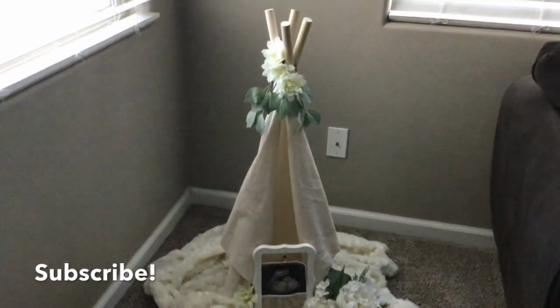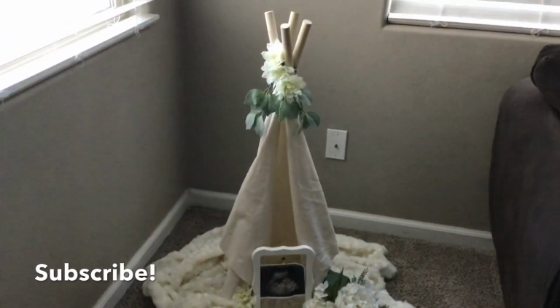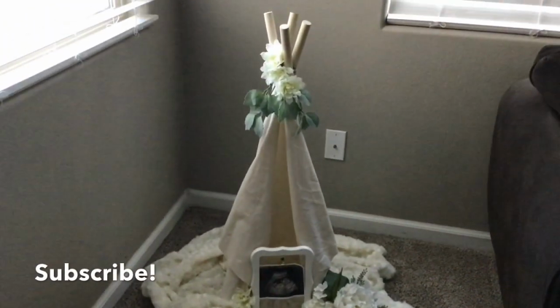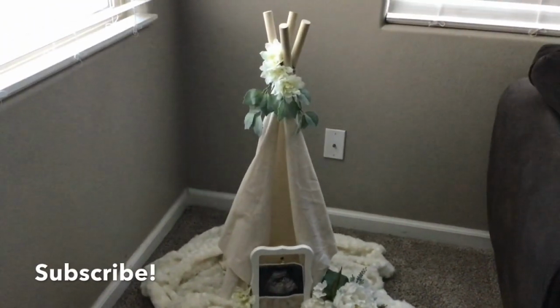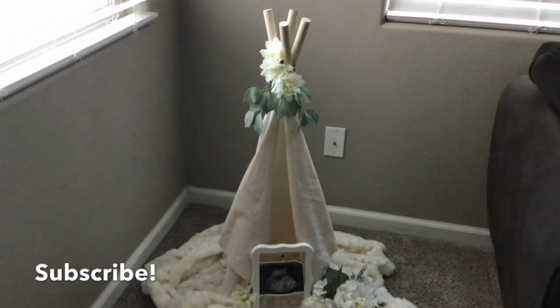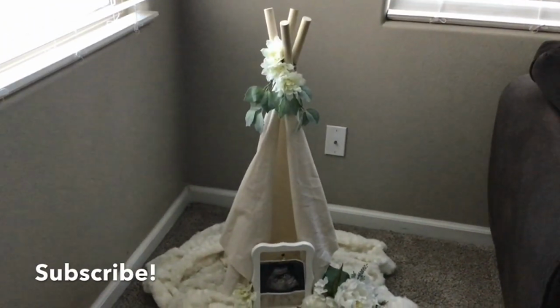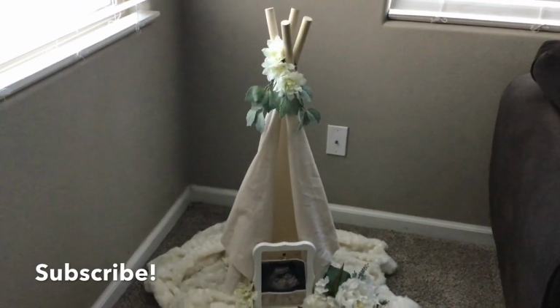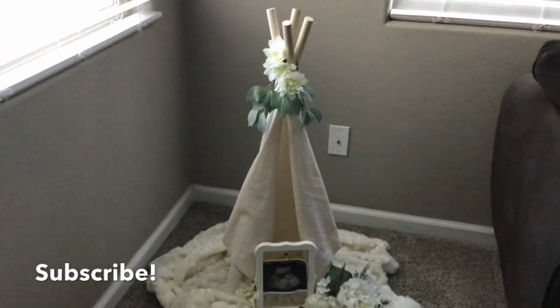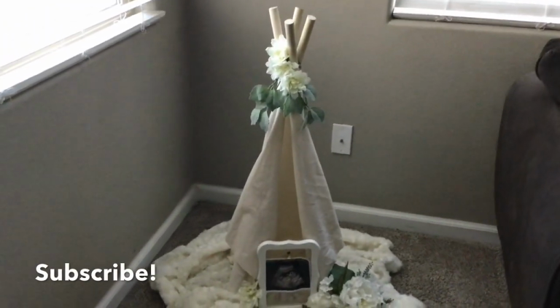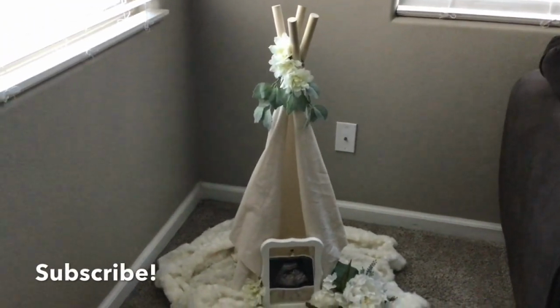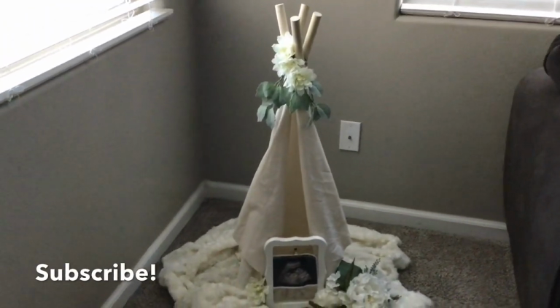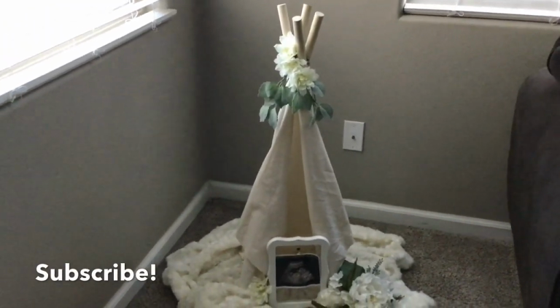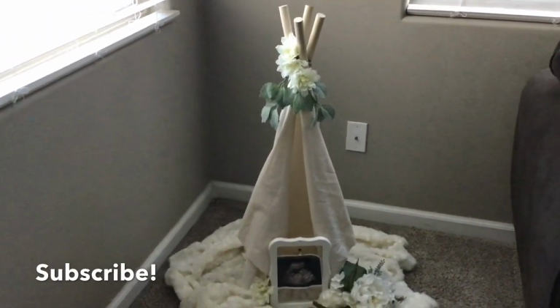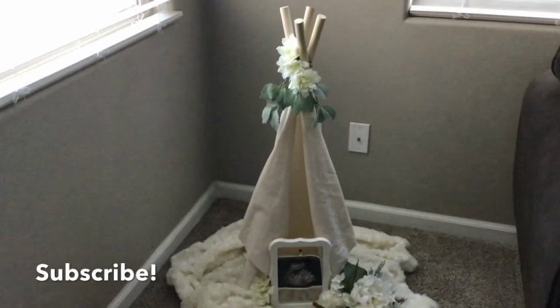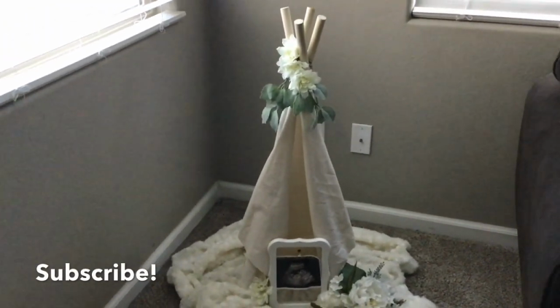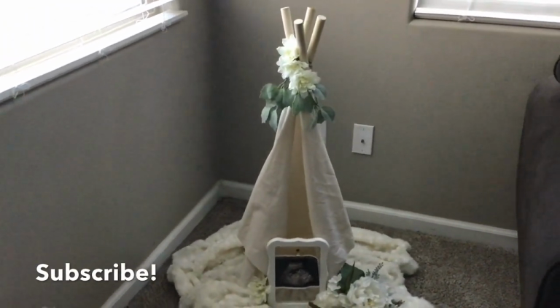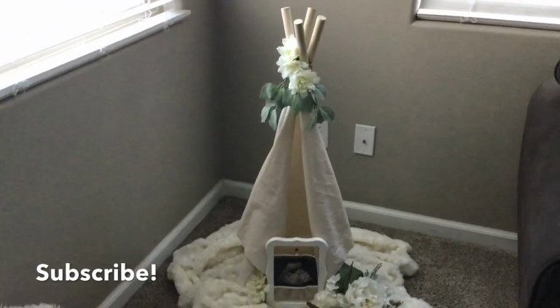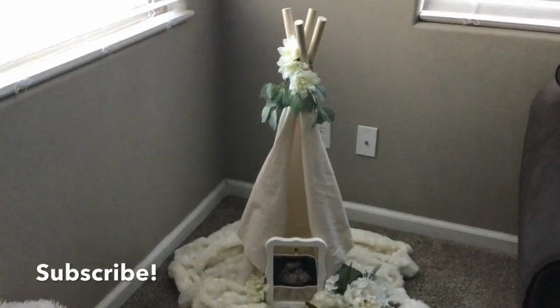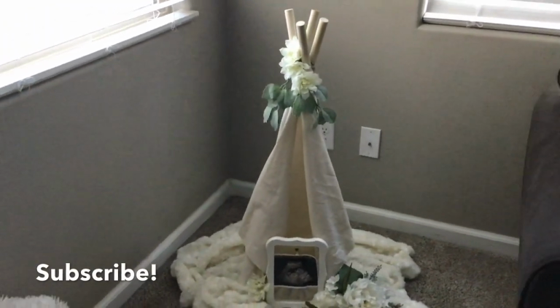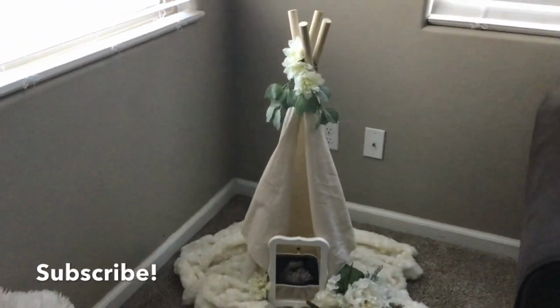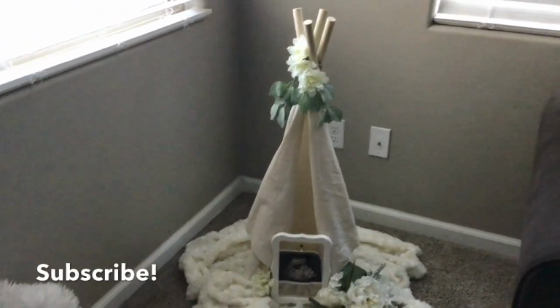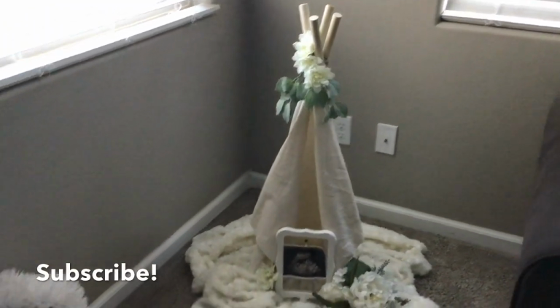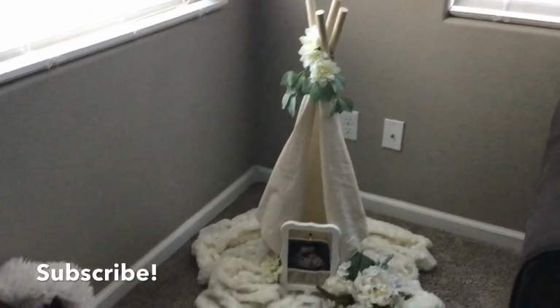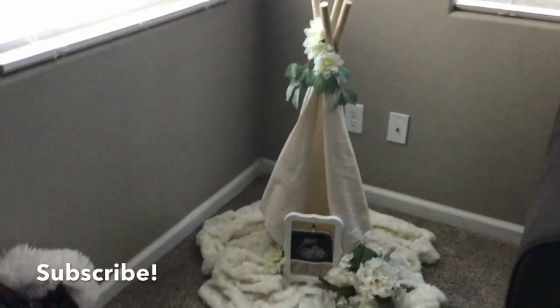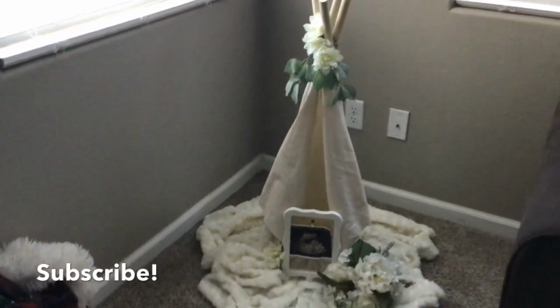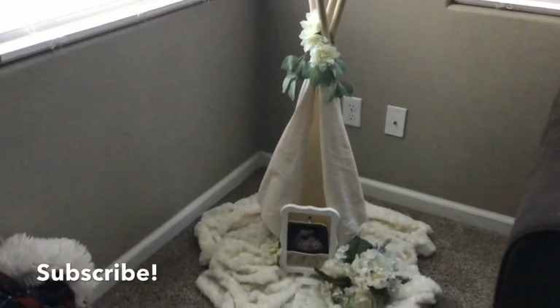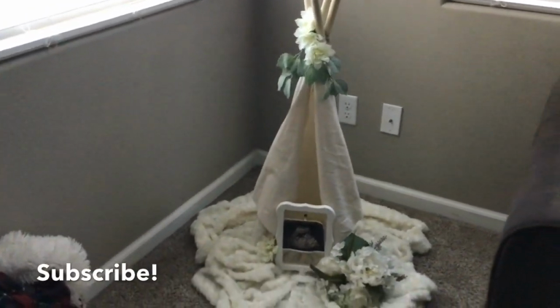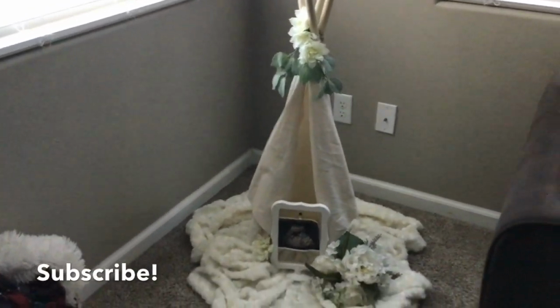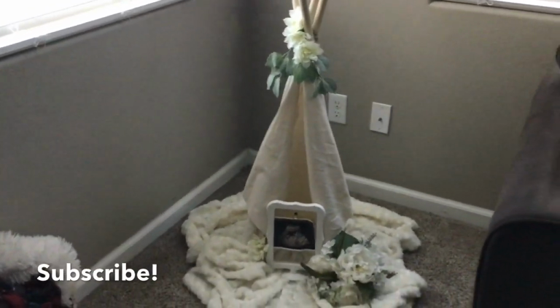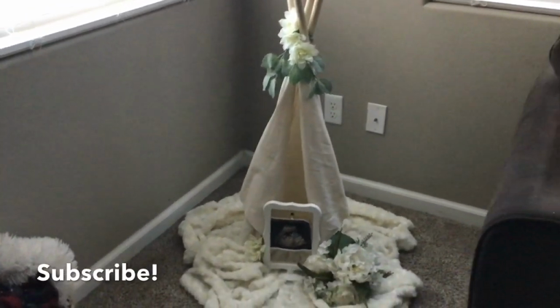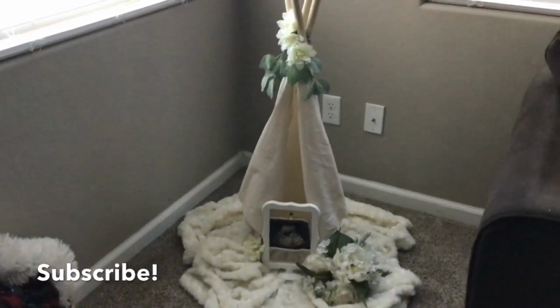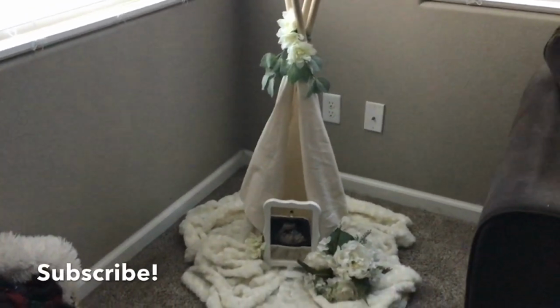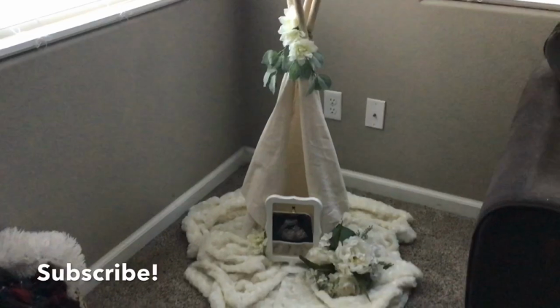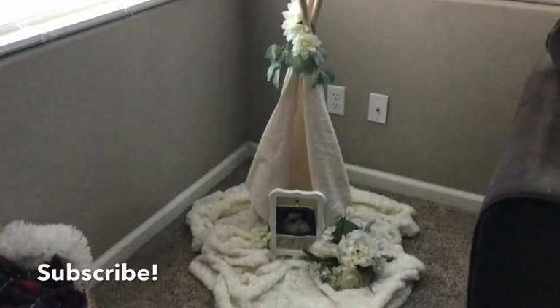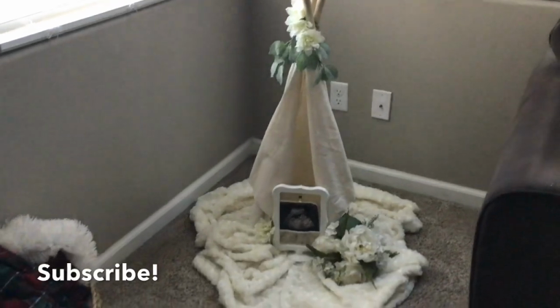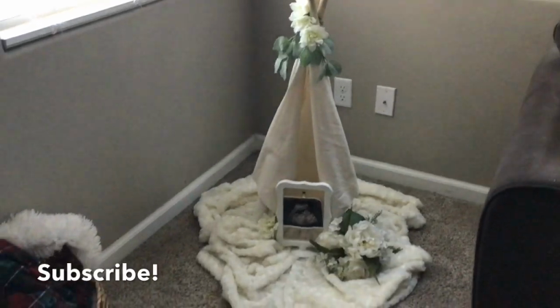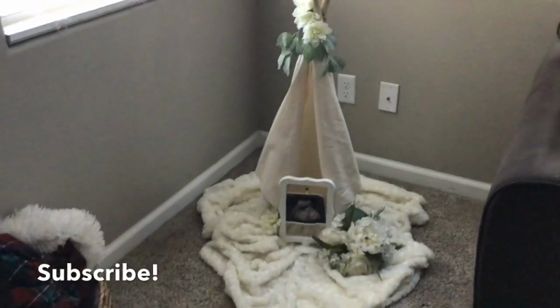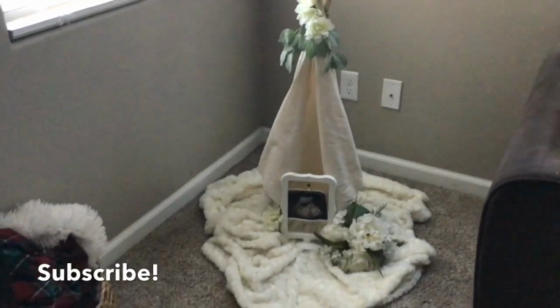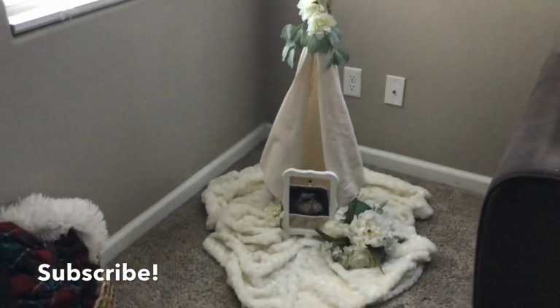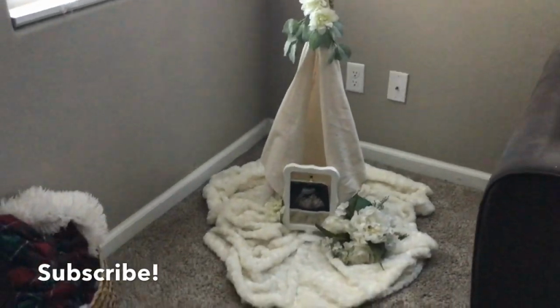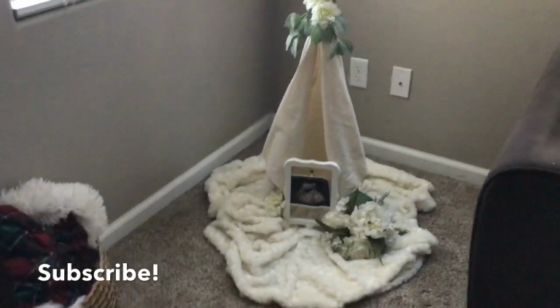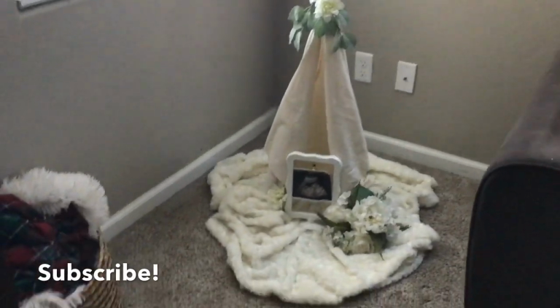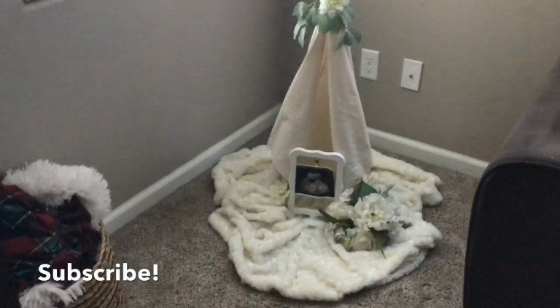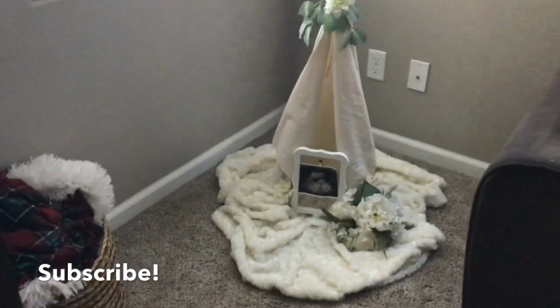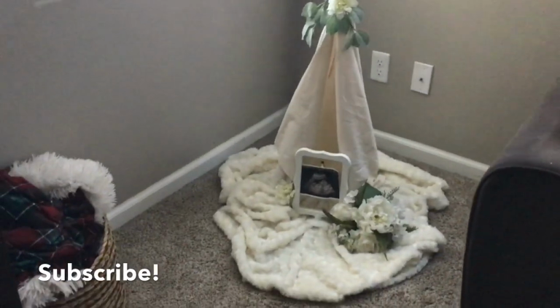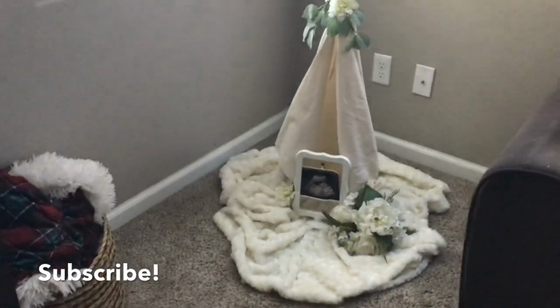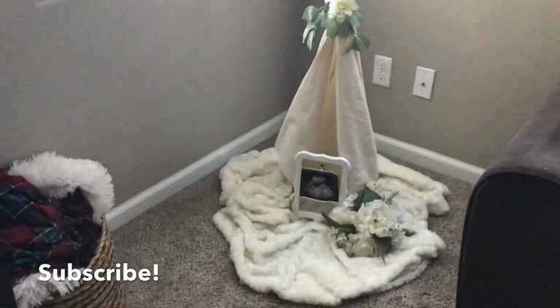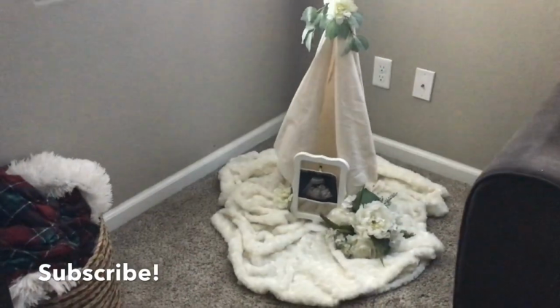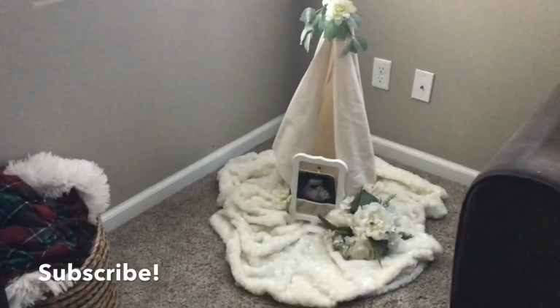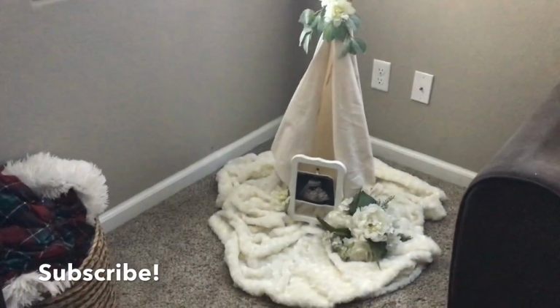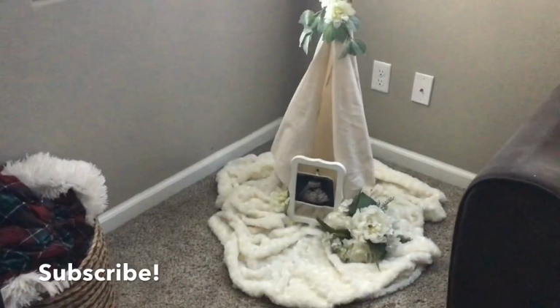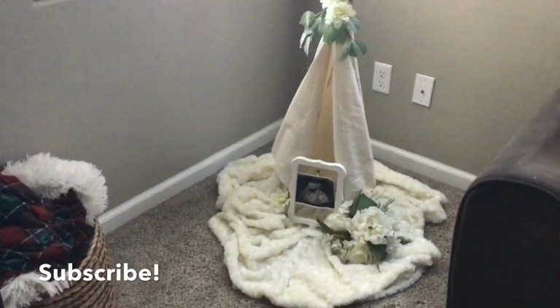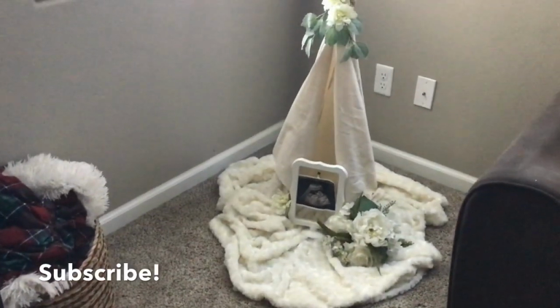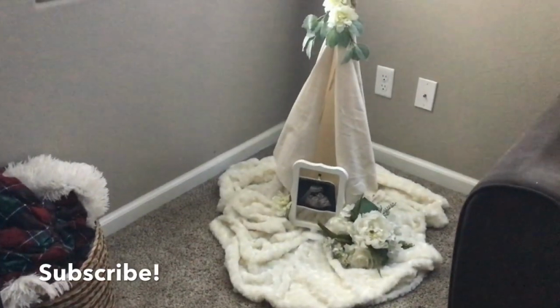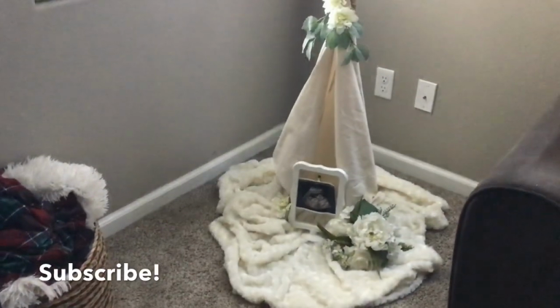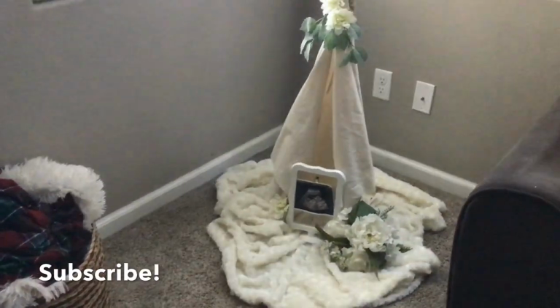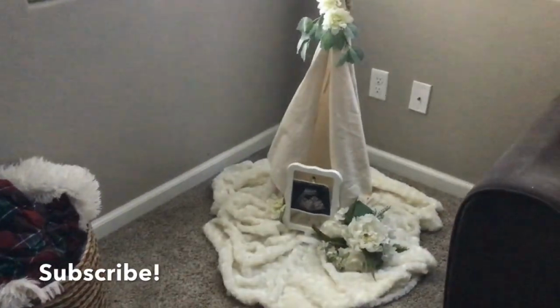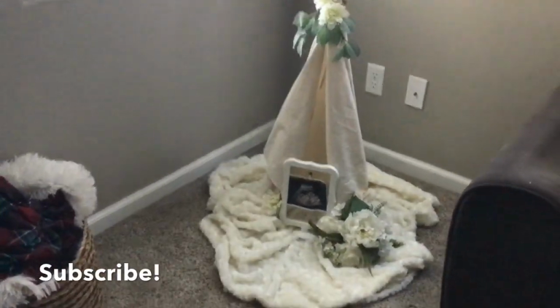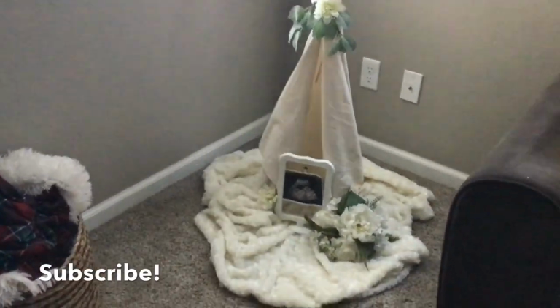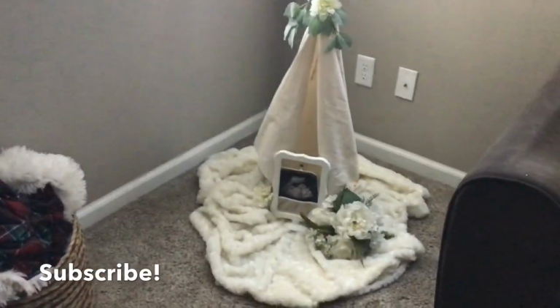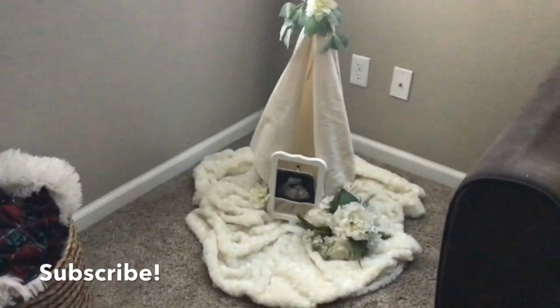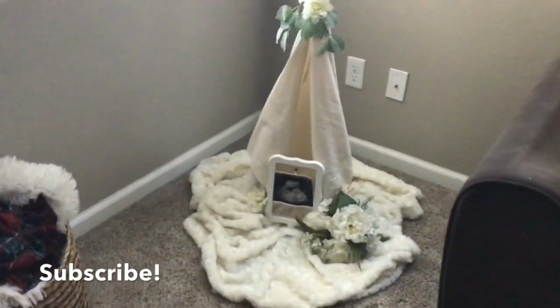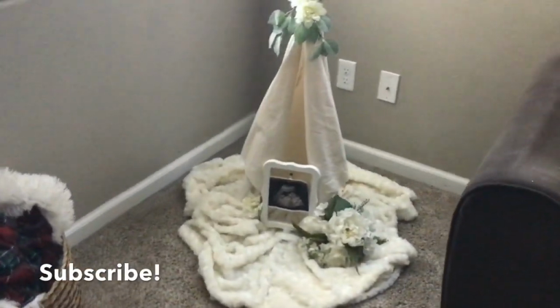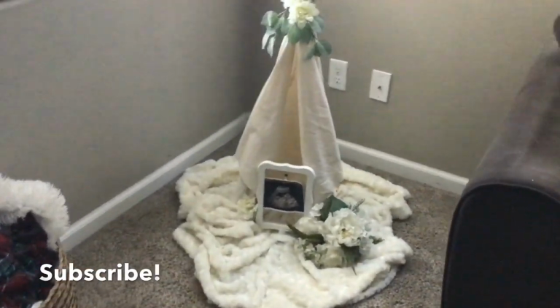Please make sure you subscribe to my channel for more DIYs, also some really cool footage of our gender reveal party.